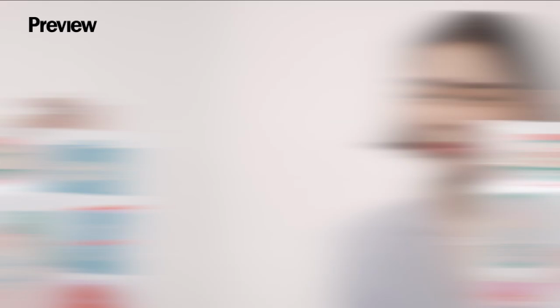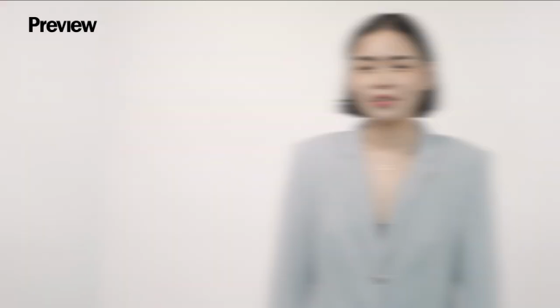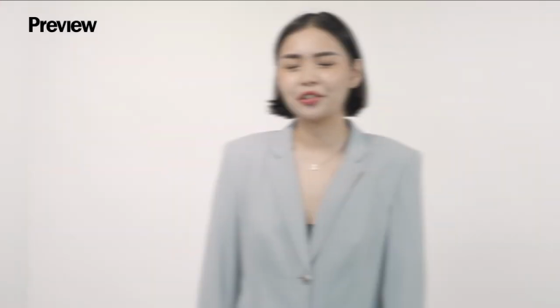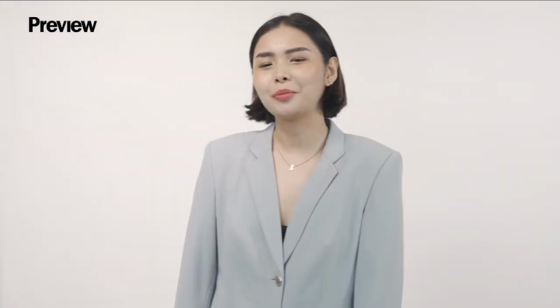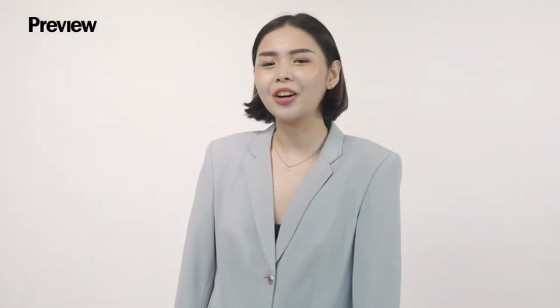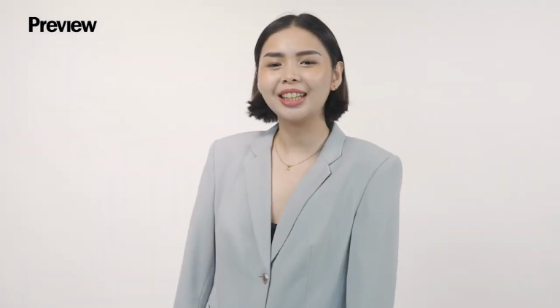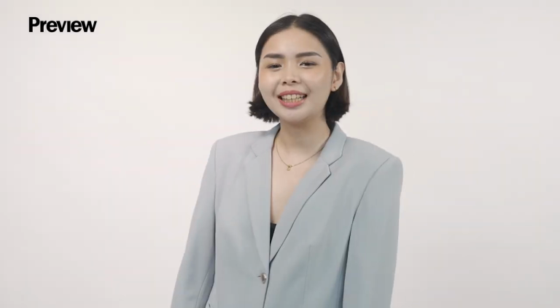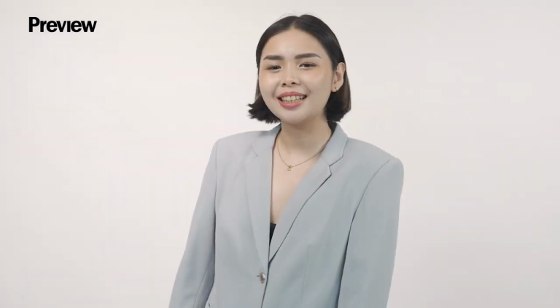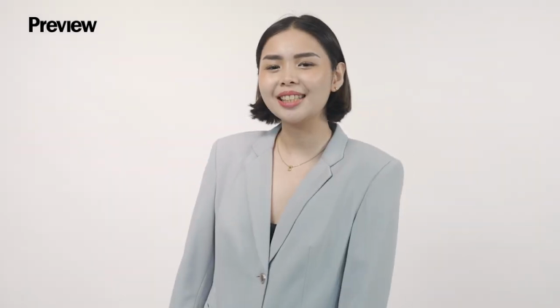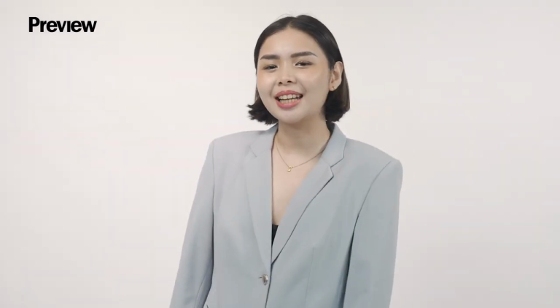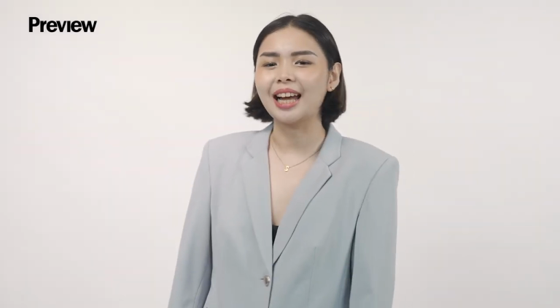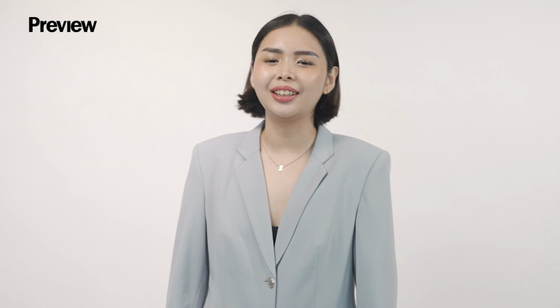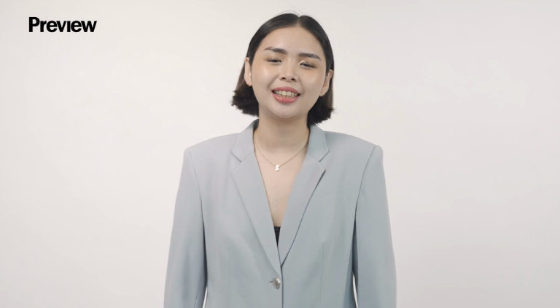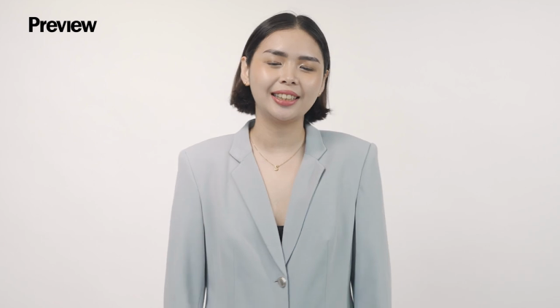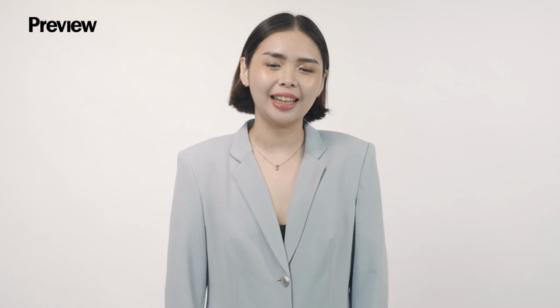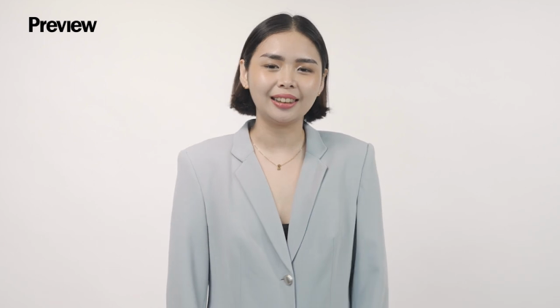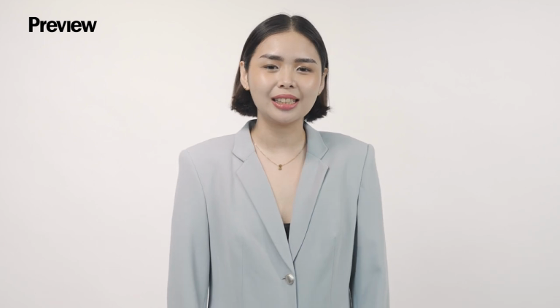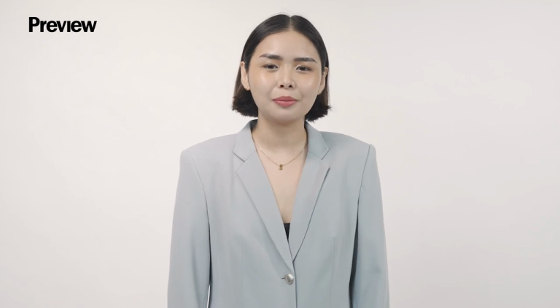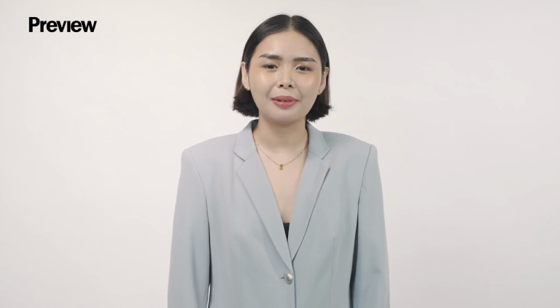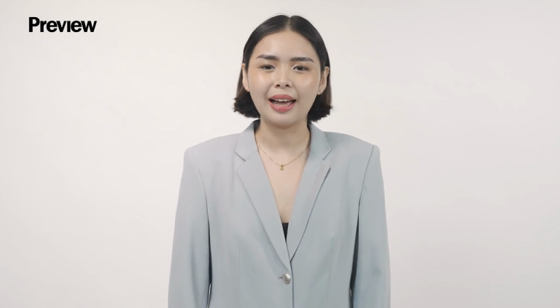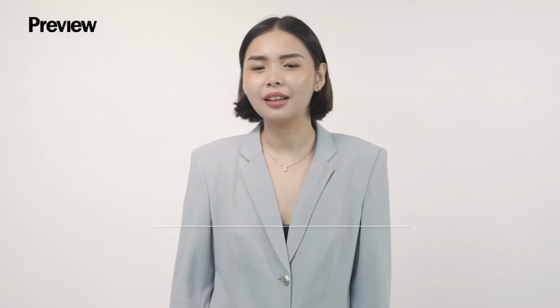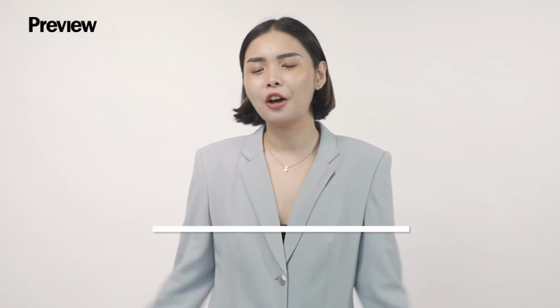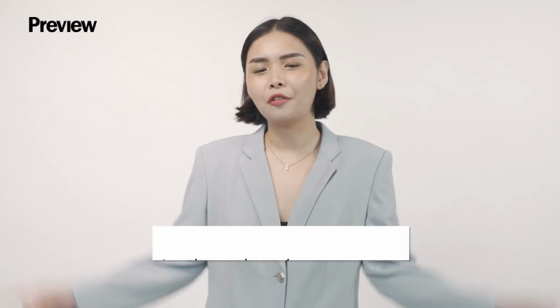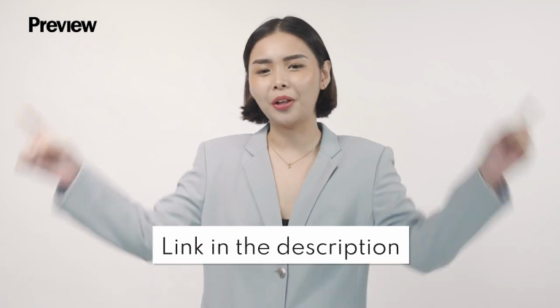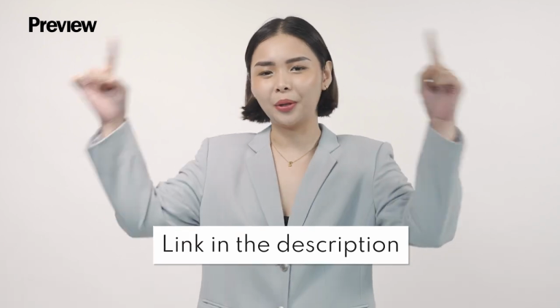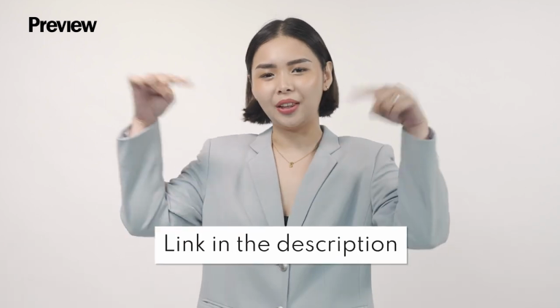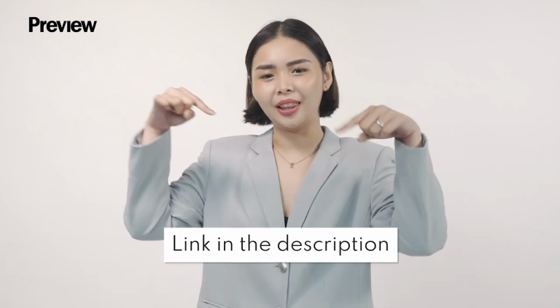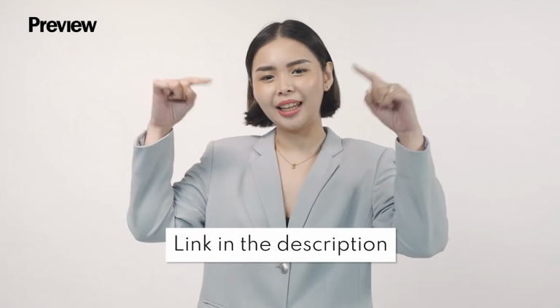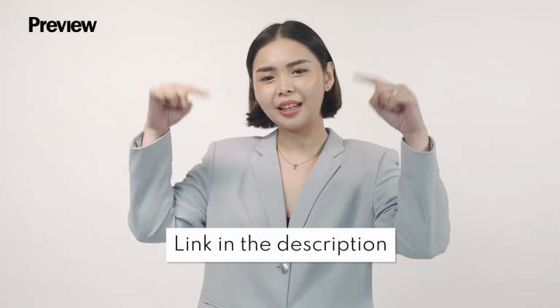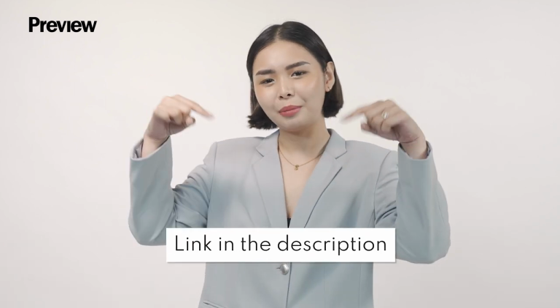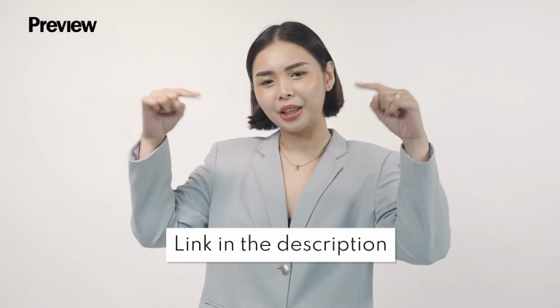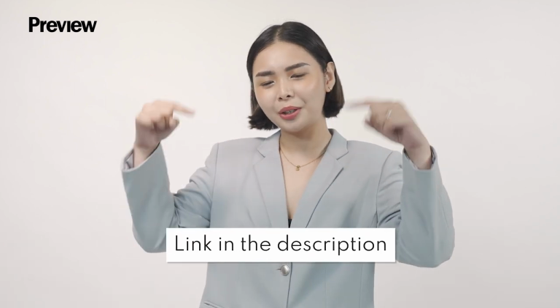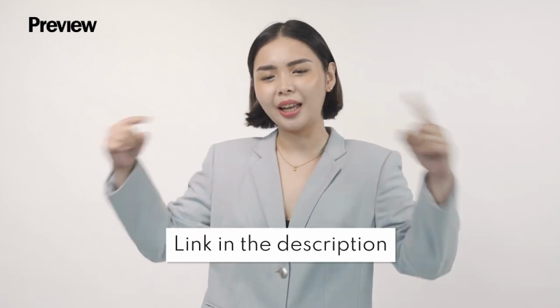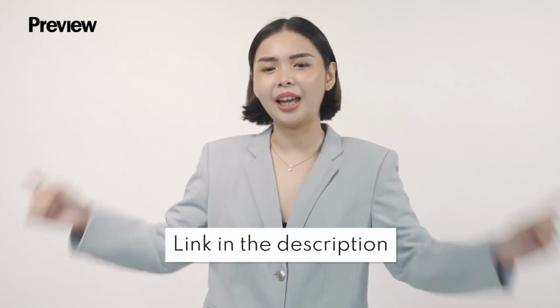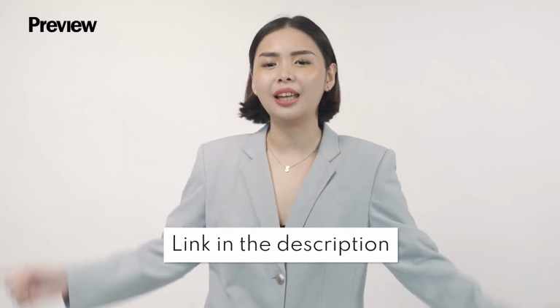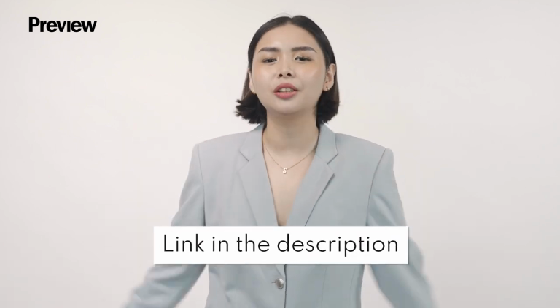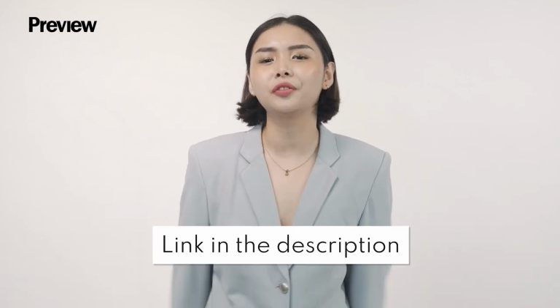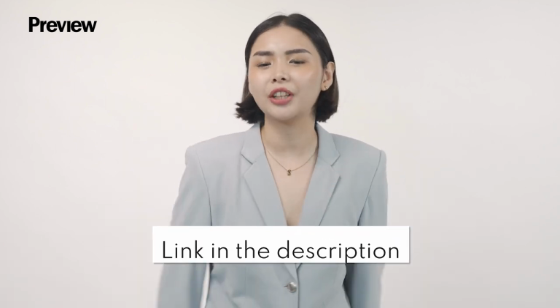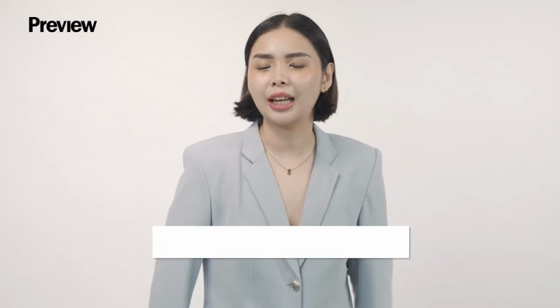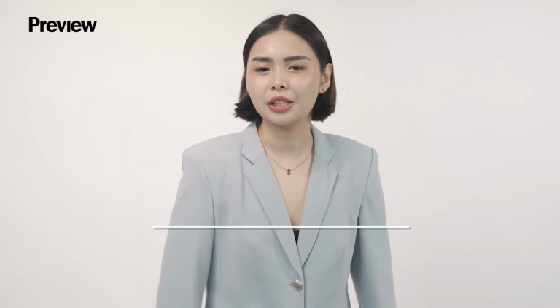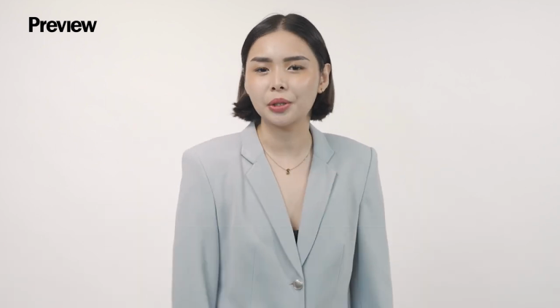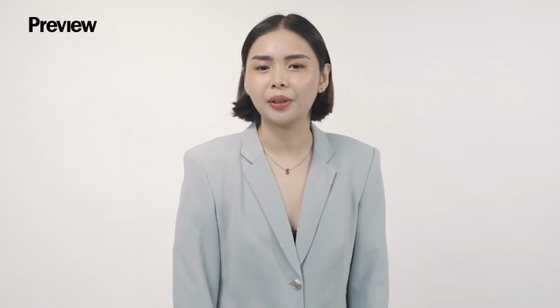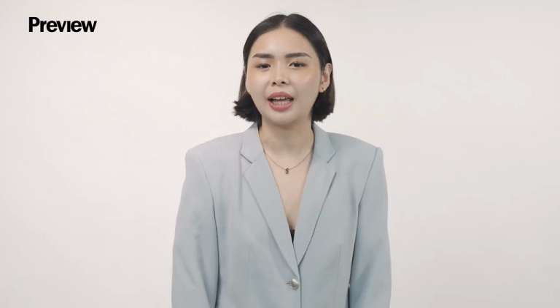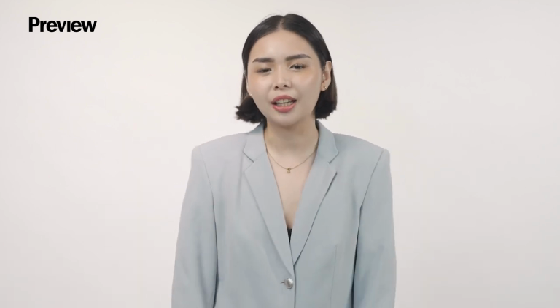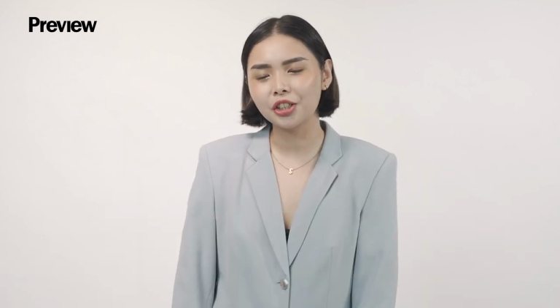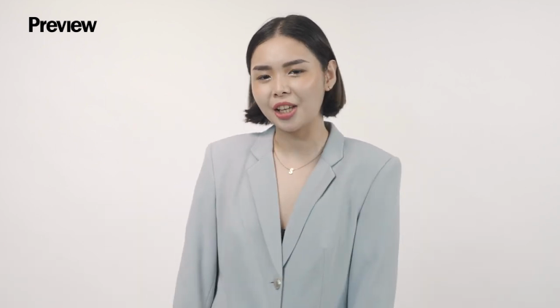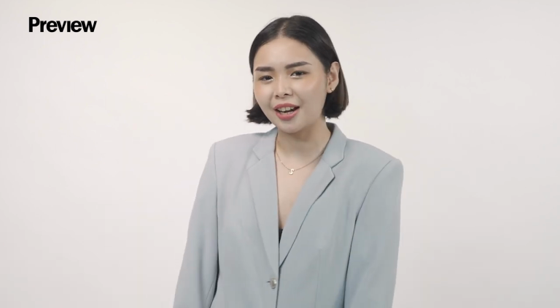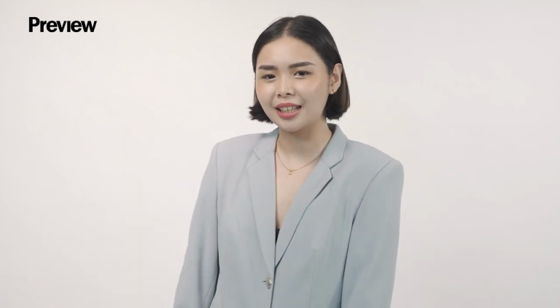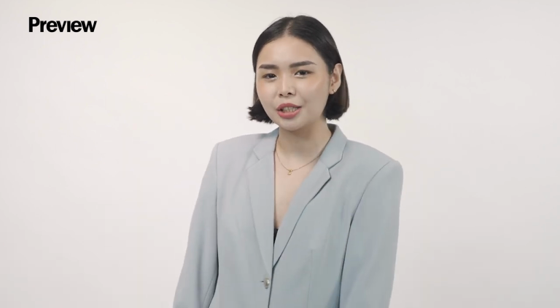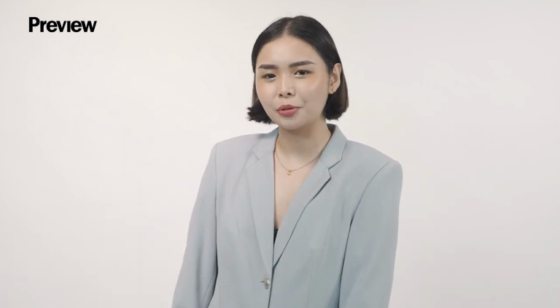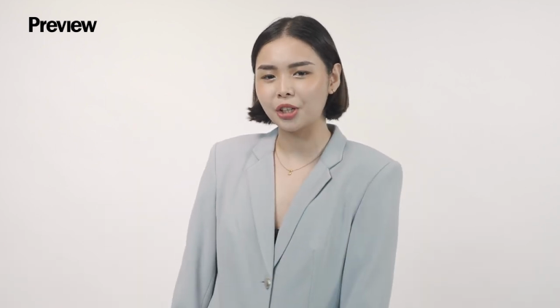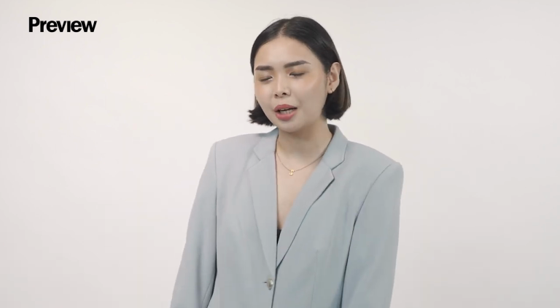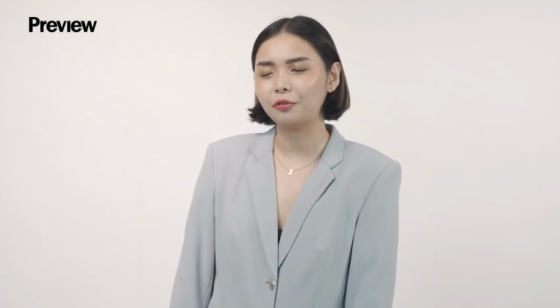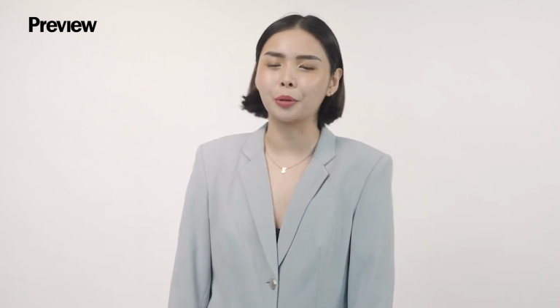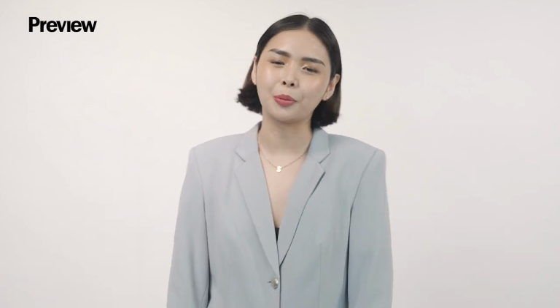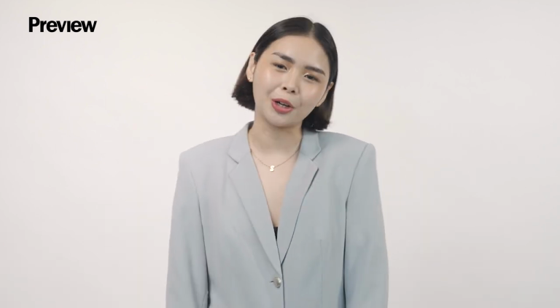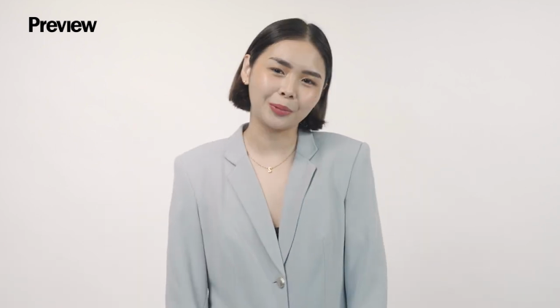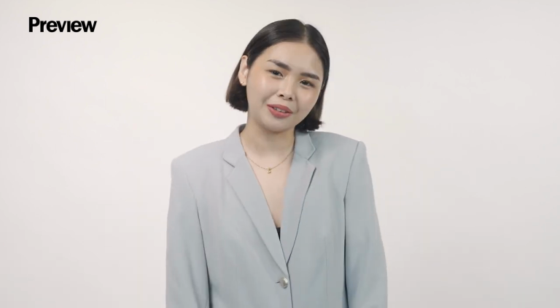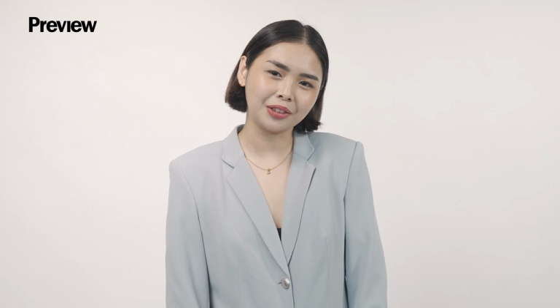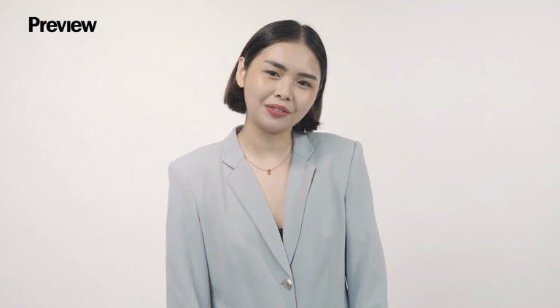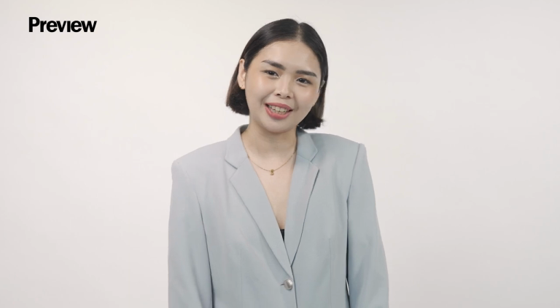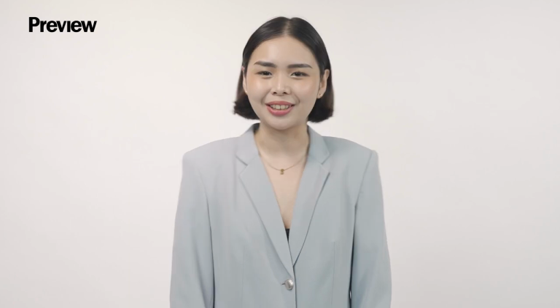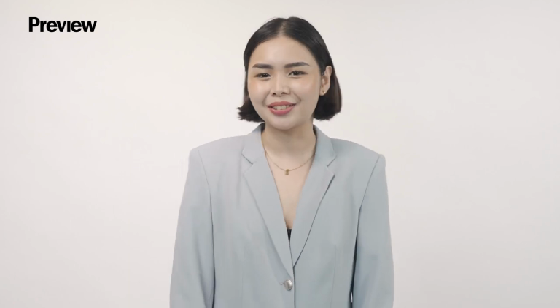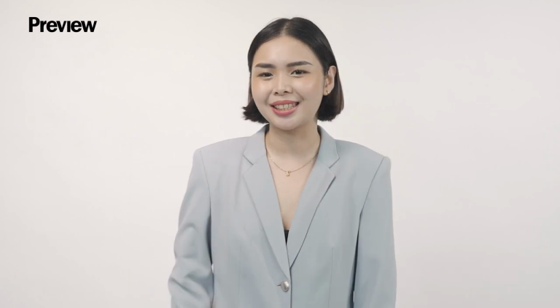For more details on how you can get this bag, follow the link below, and don't forget to like, share, and subscribe for more Preview videos!